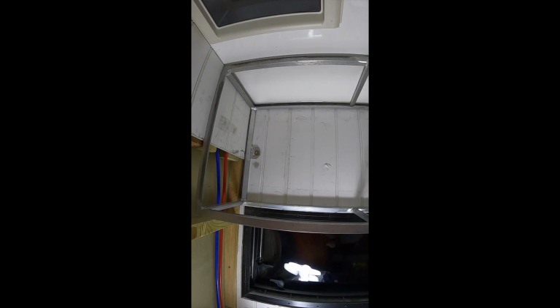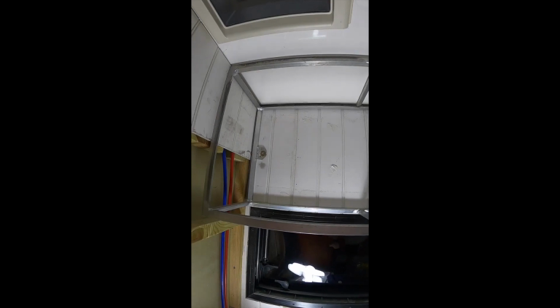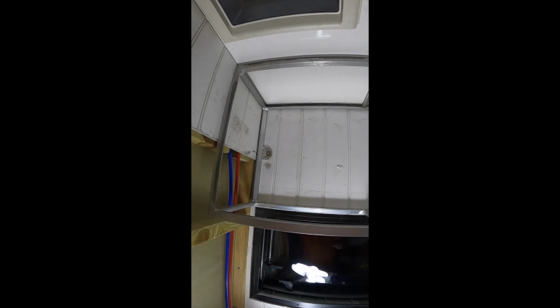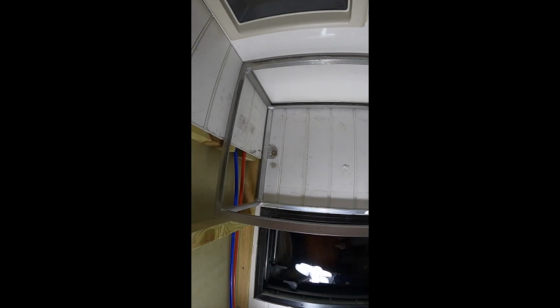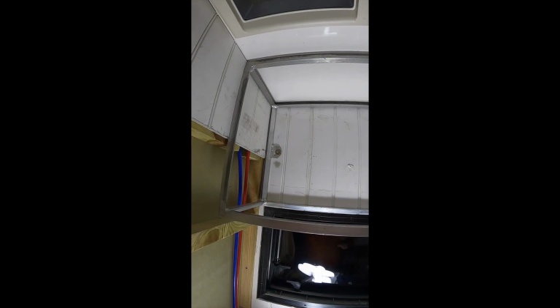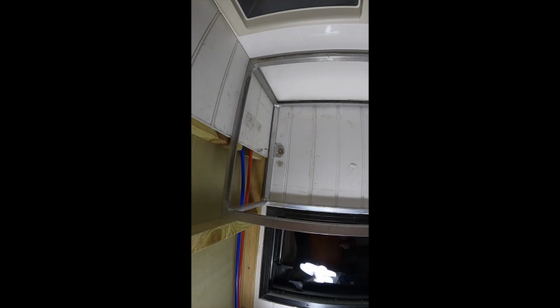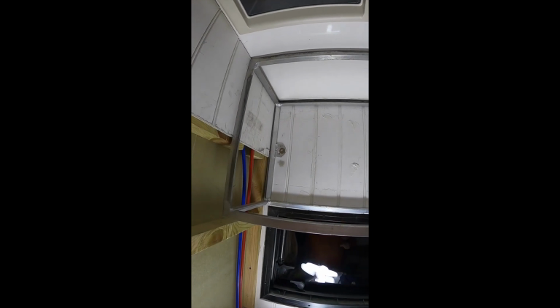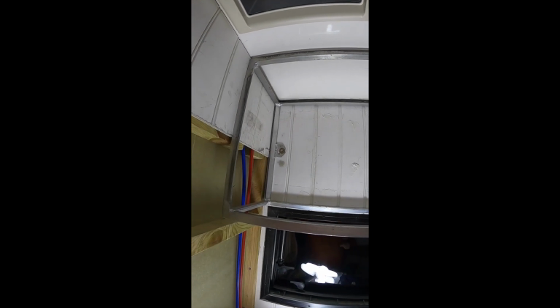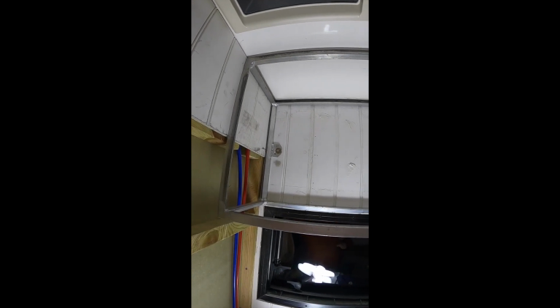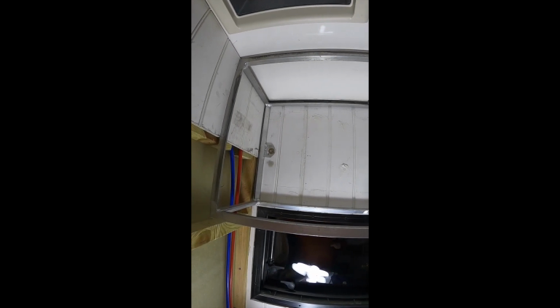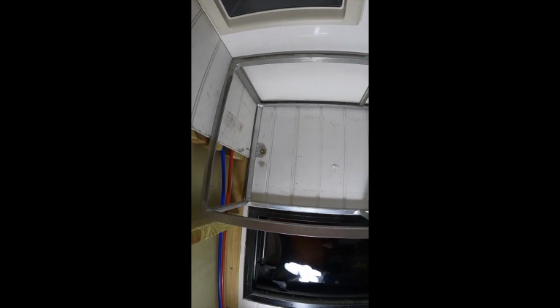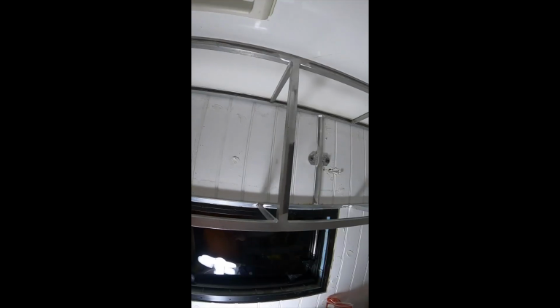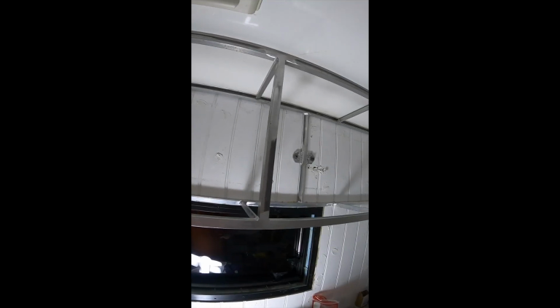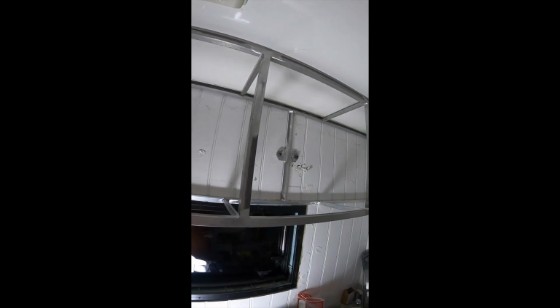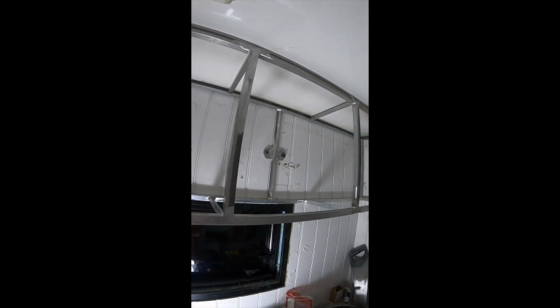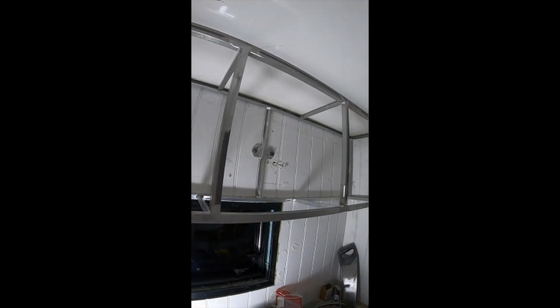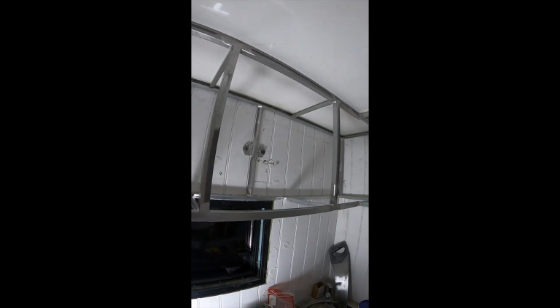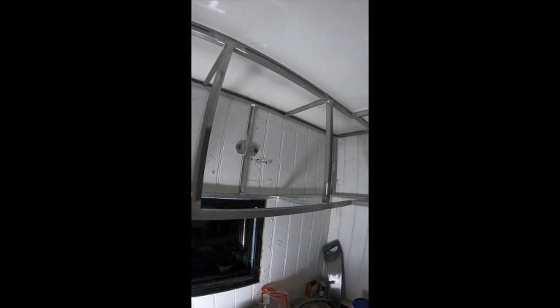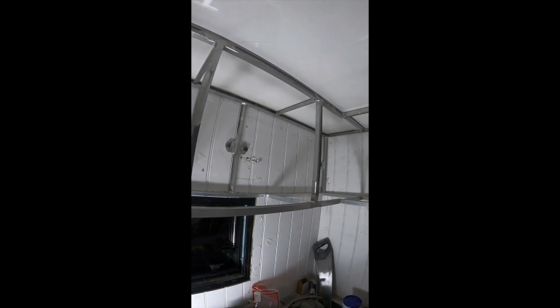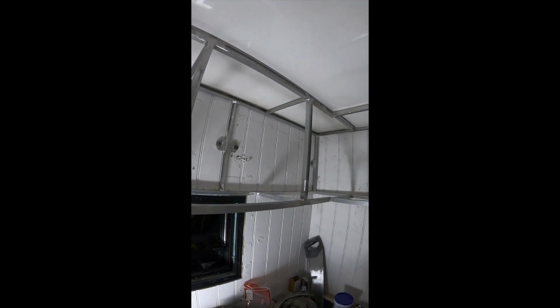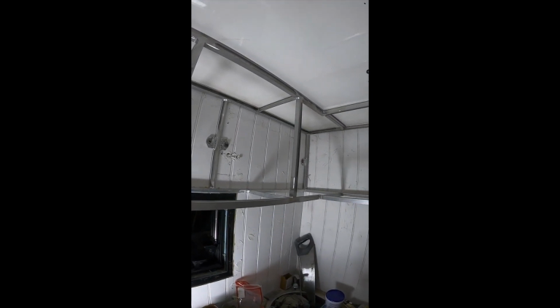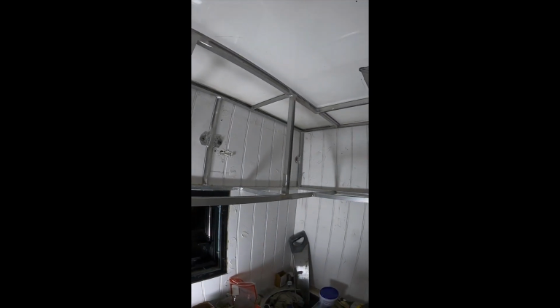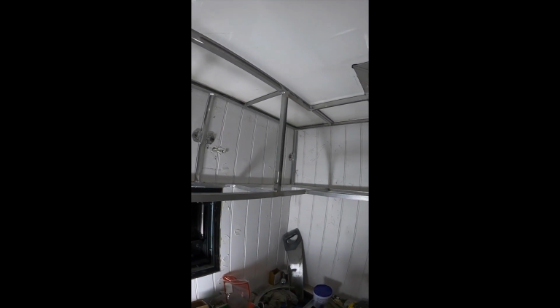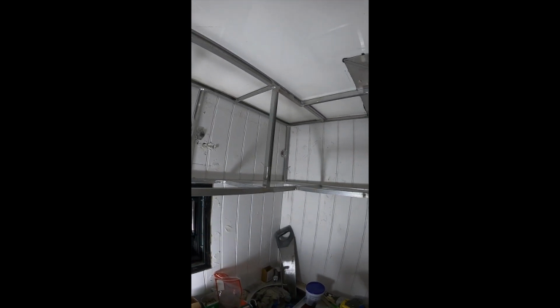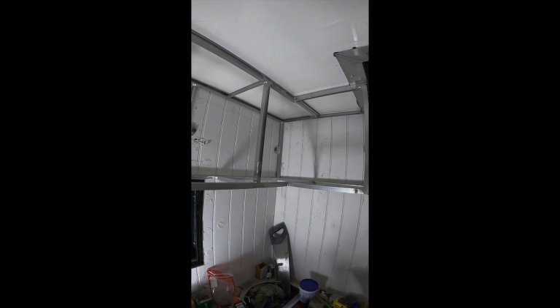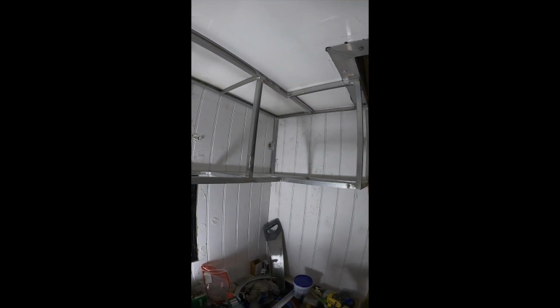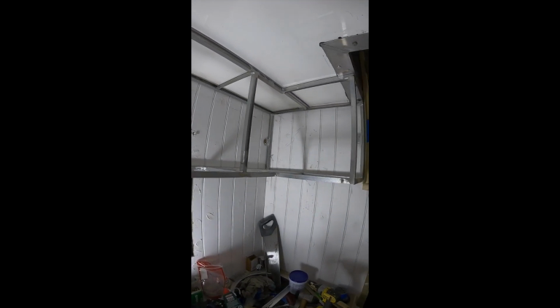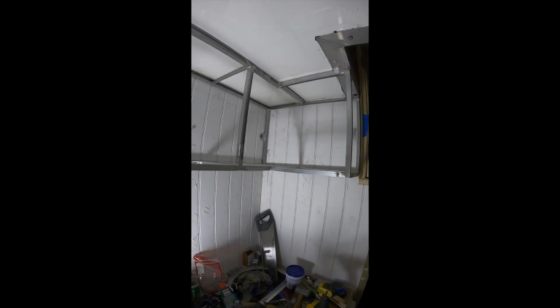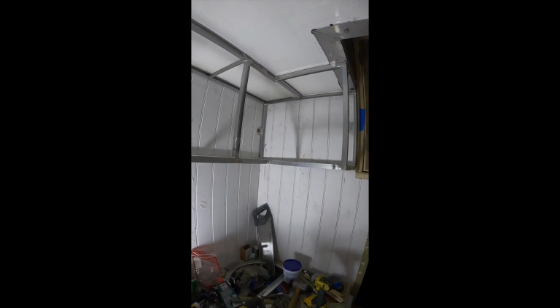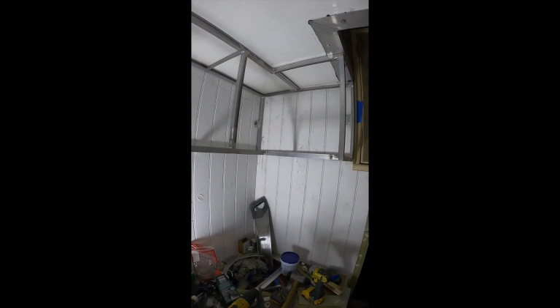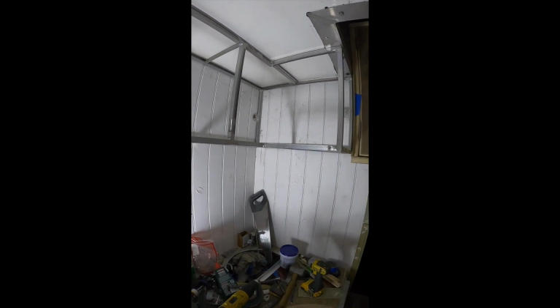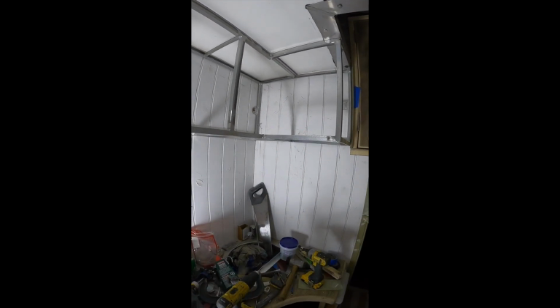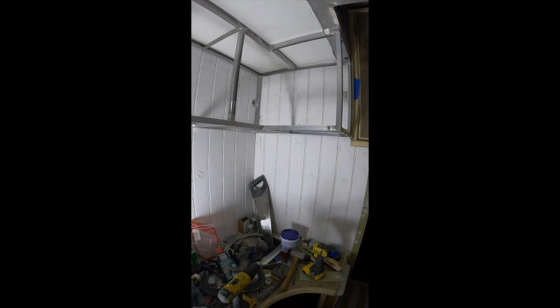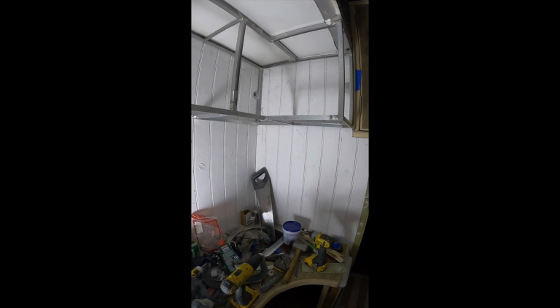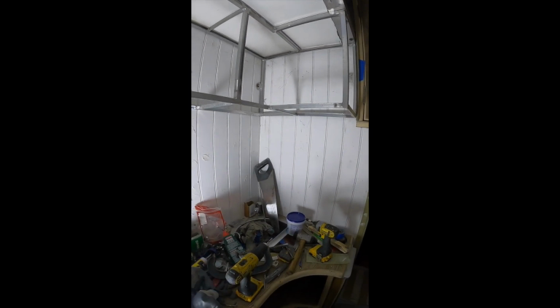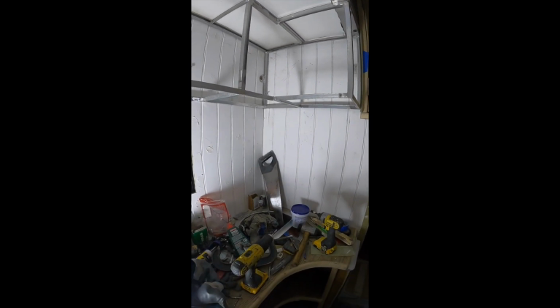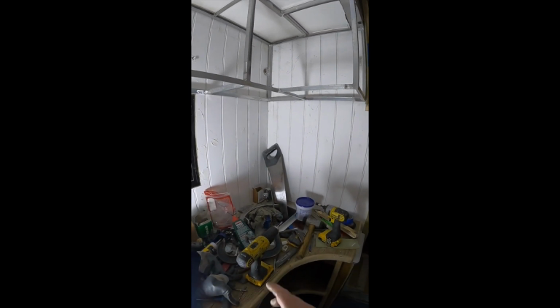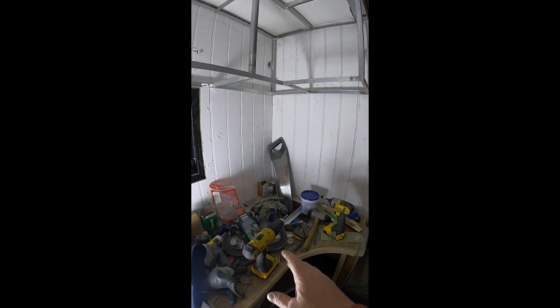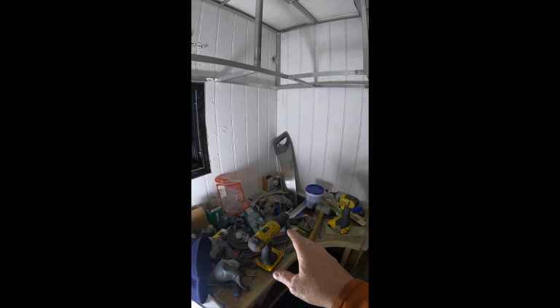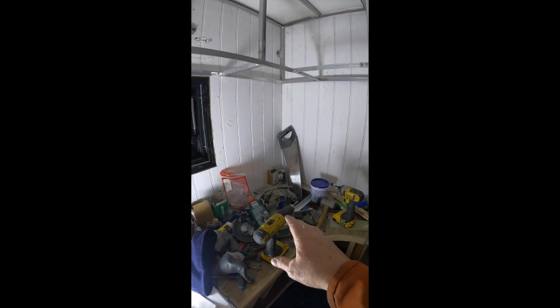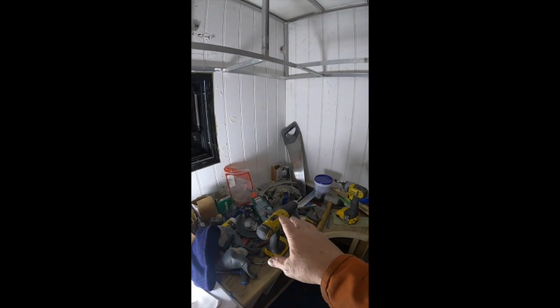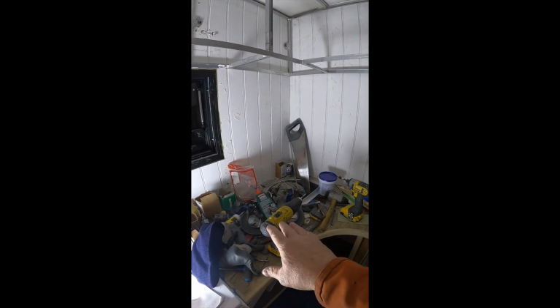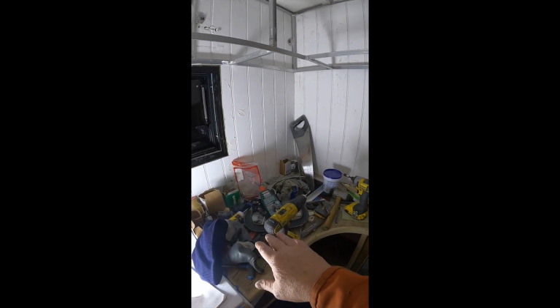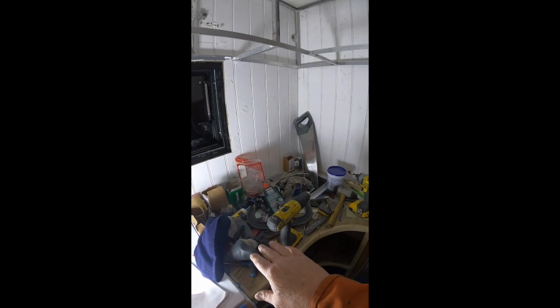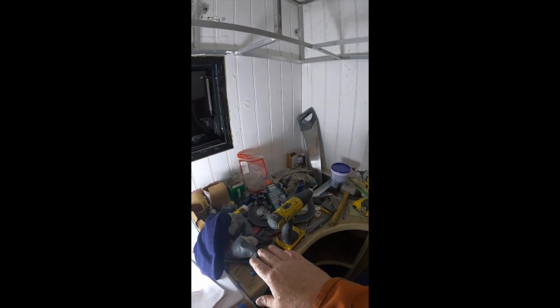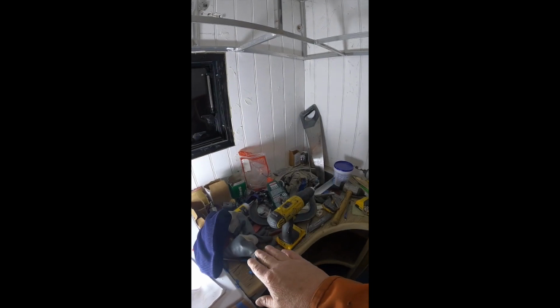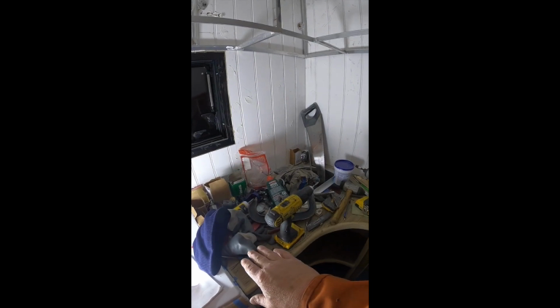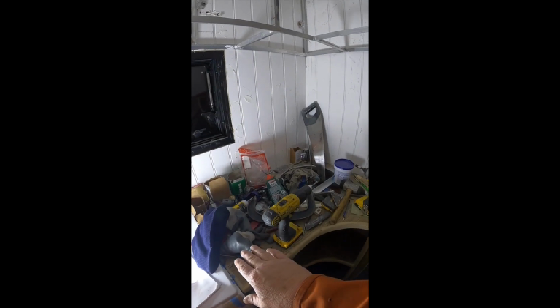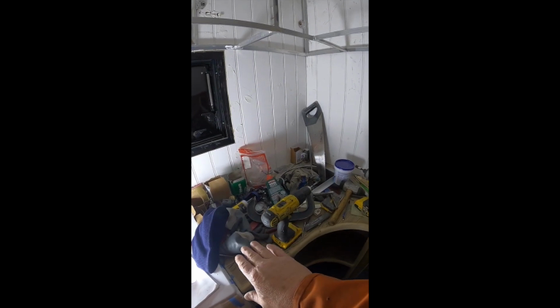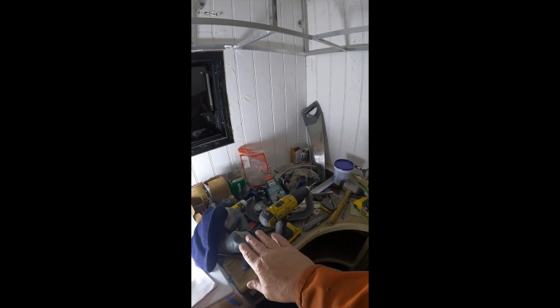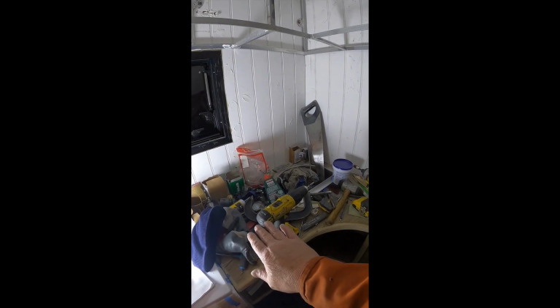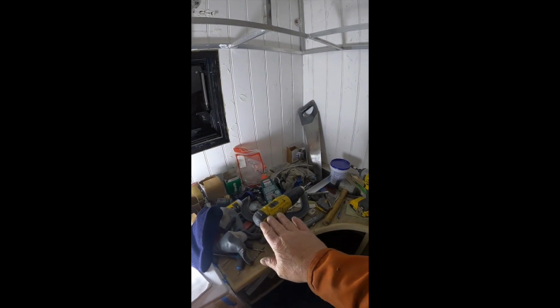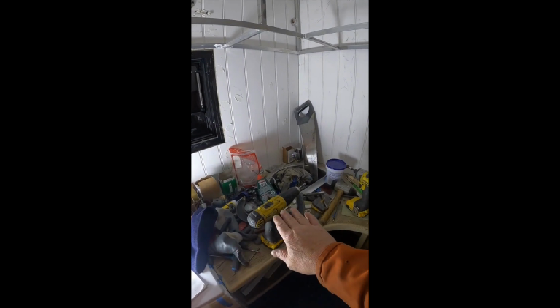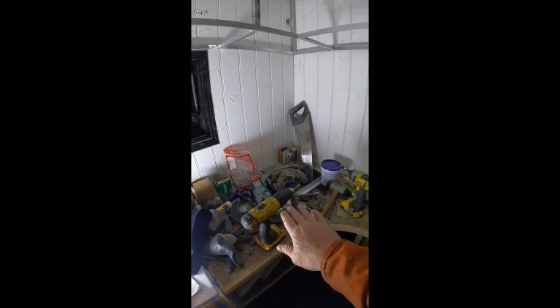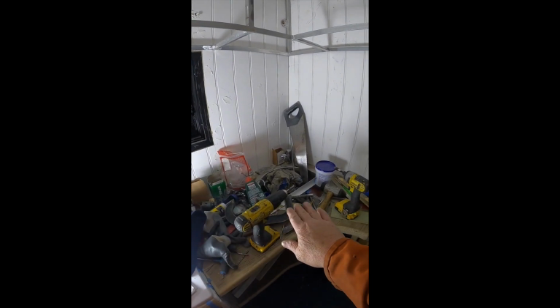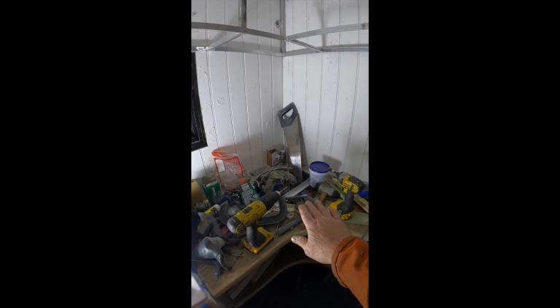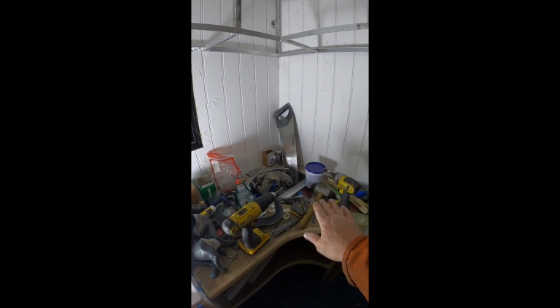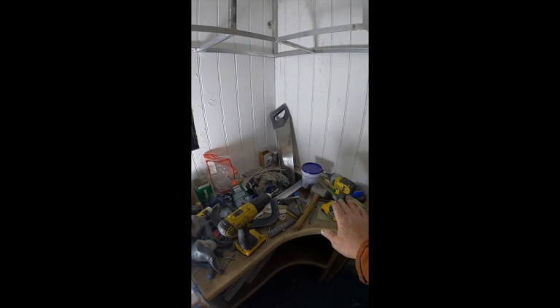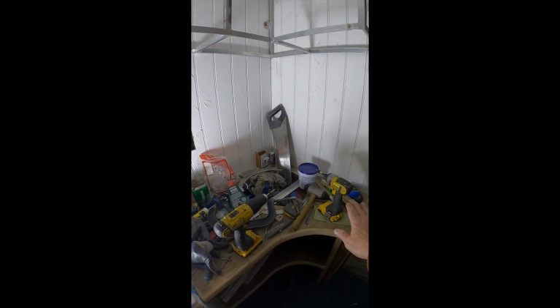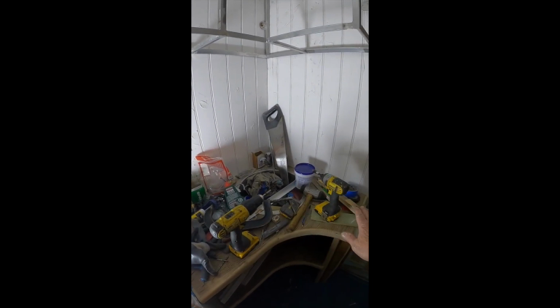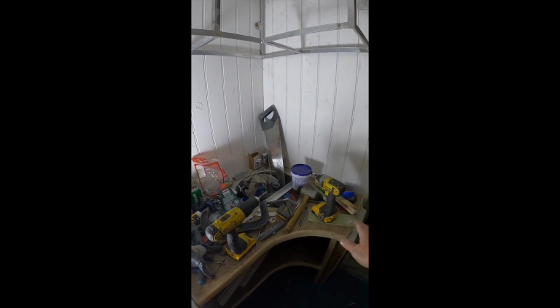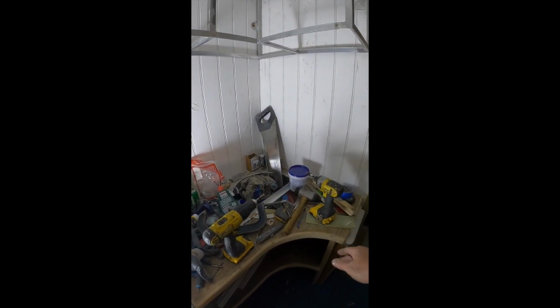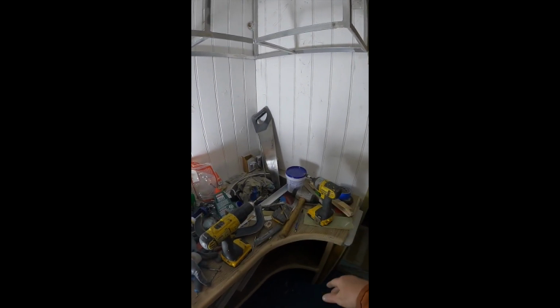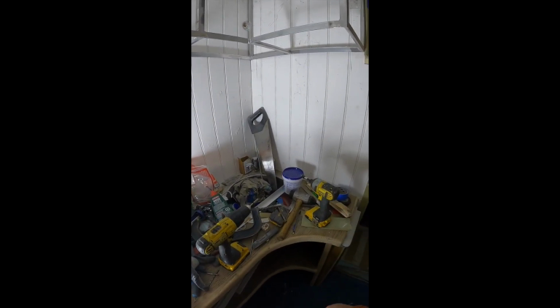There is a nice storage cupboard for the kitchen just above the sink, which is covered in my tools at the moment, but it's going to work out really well.